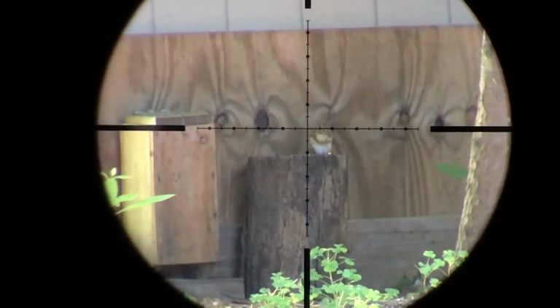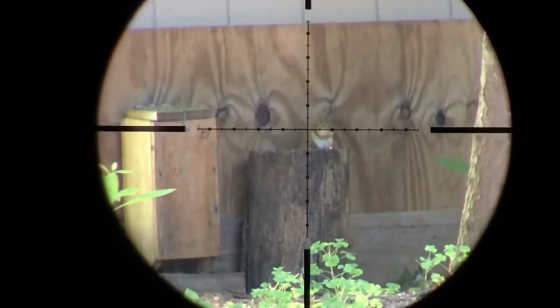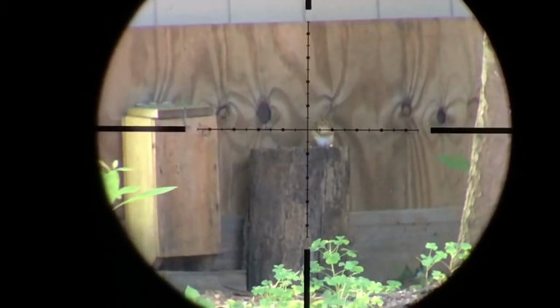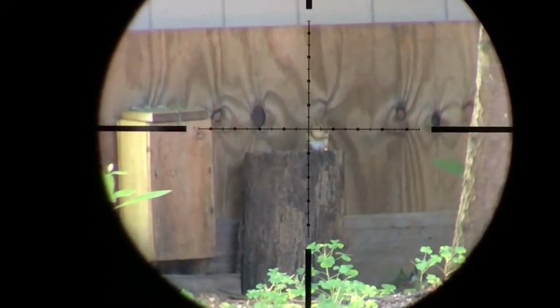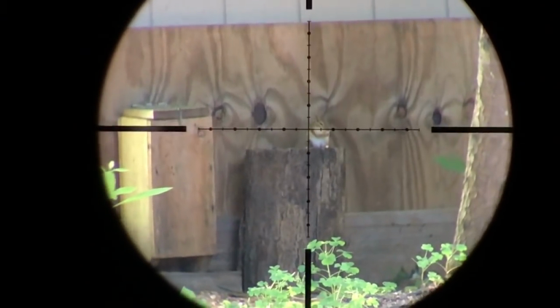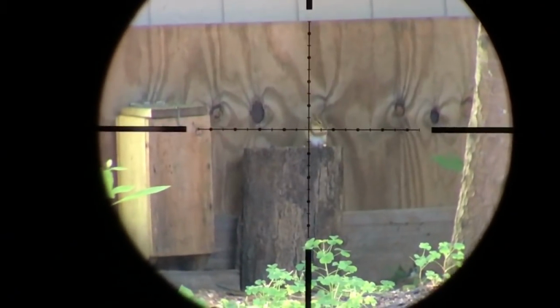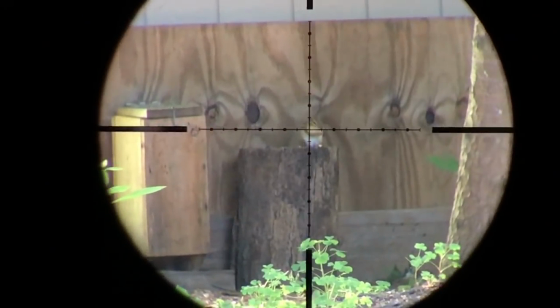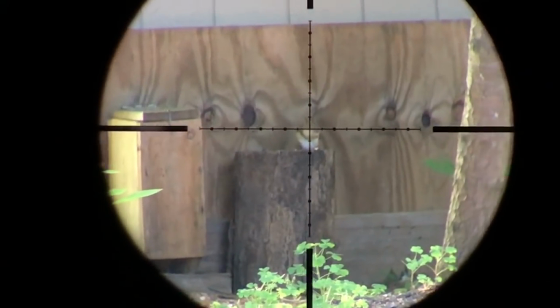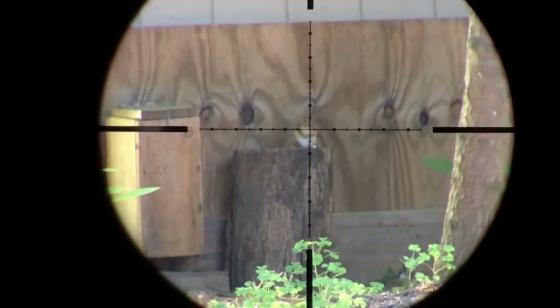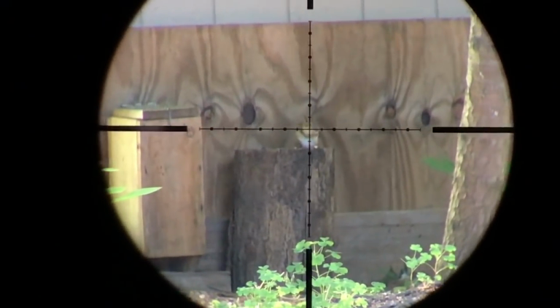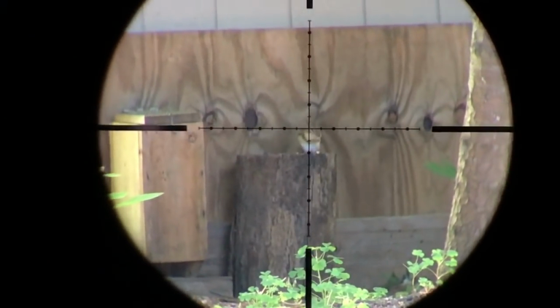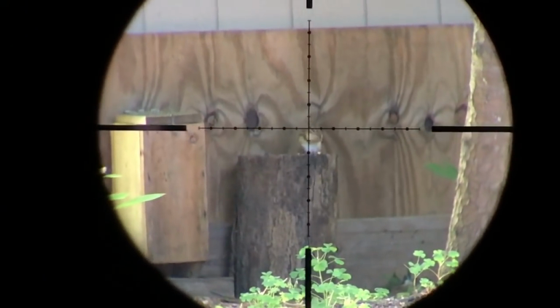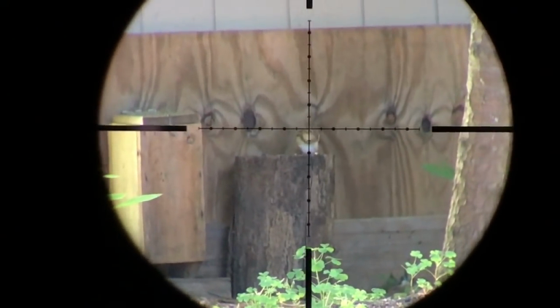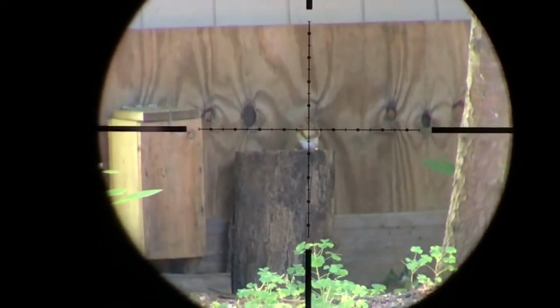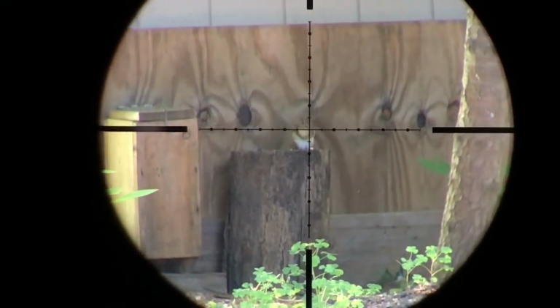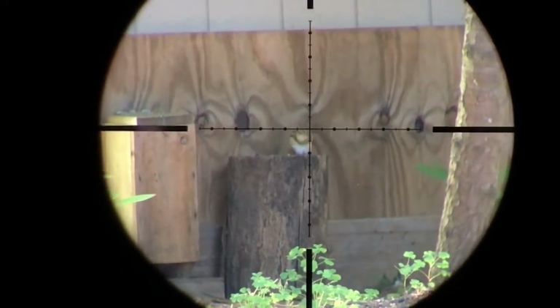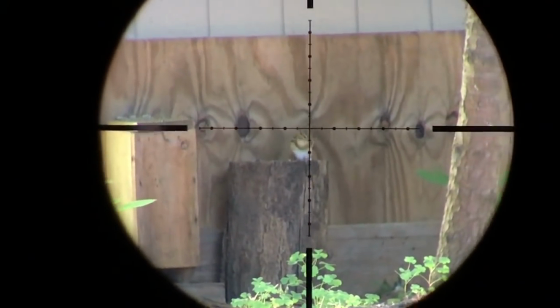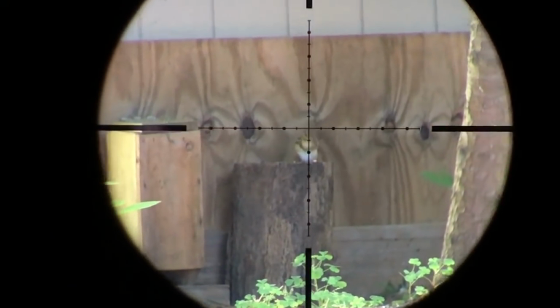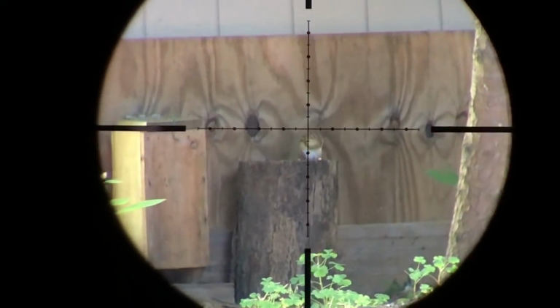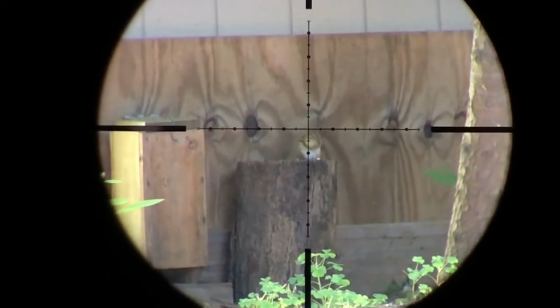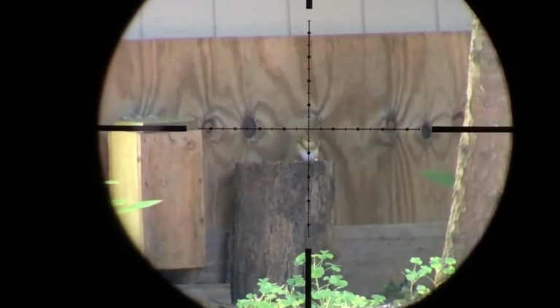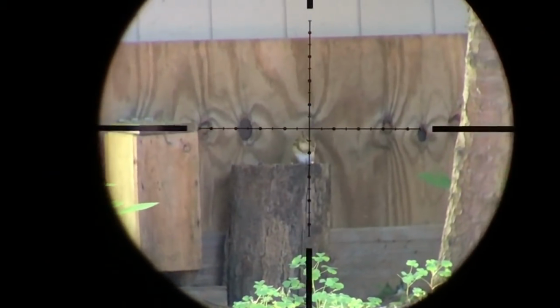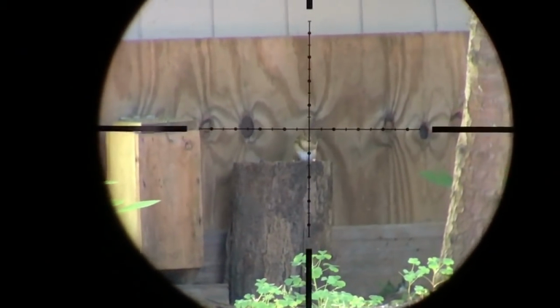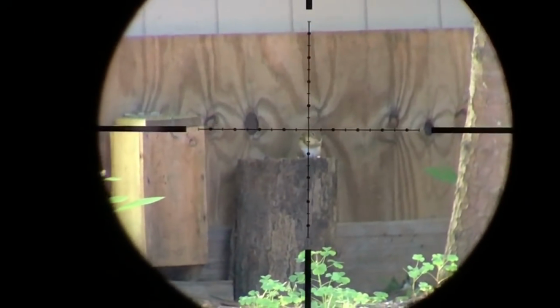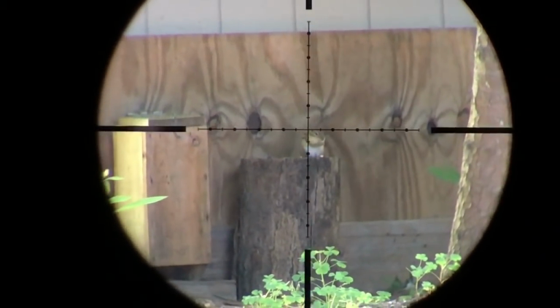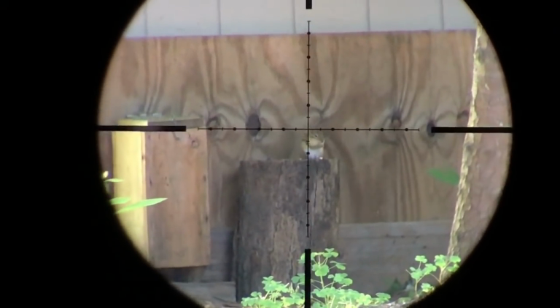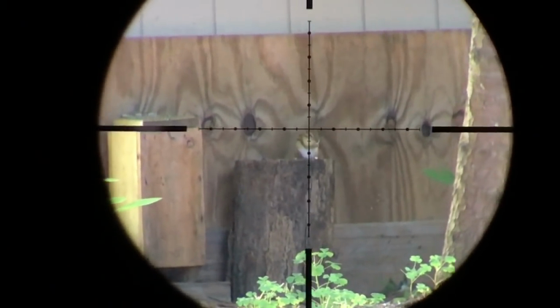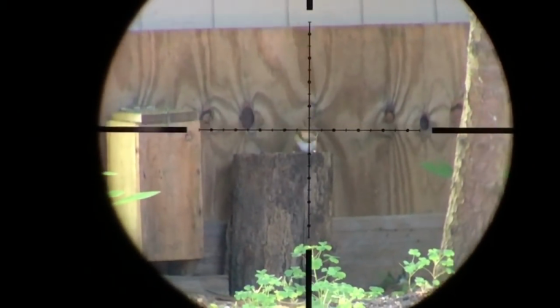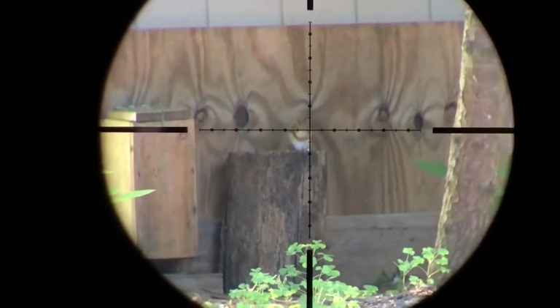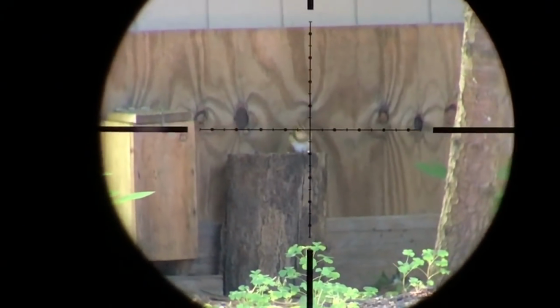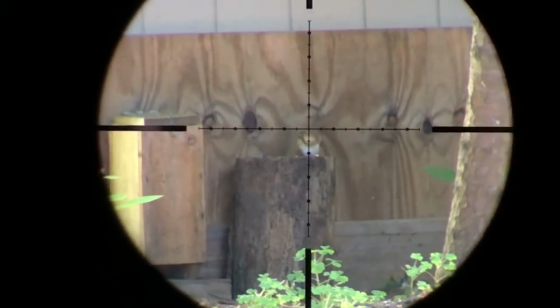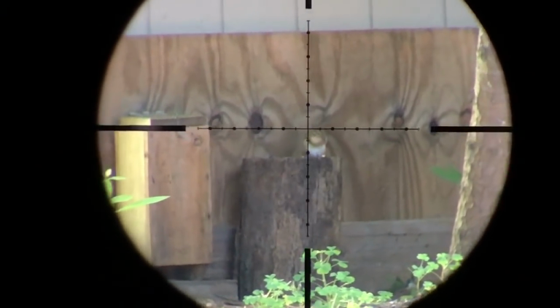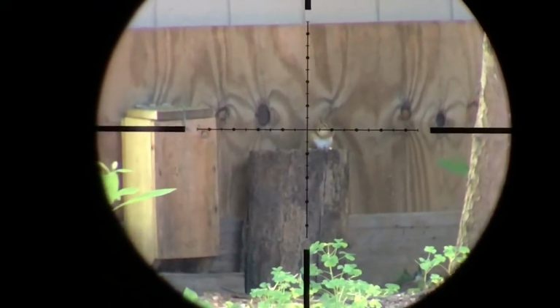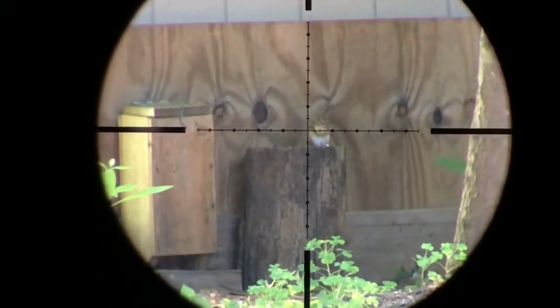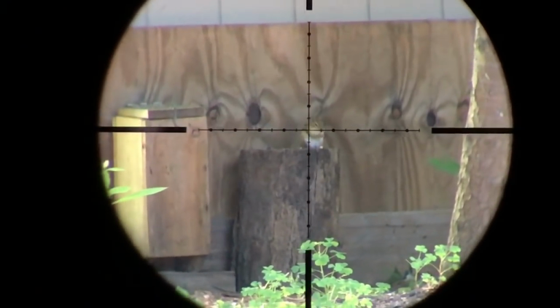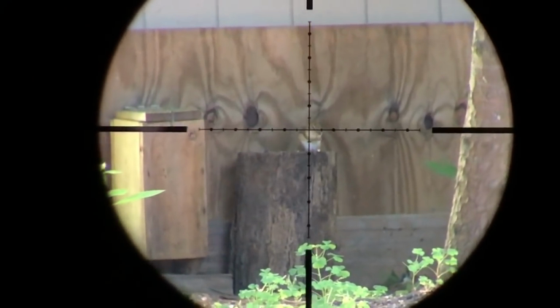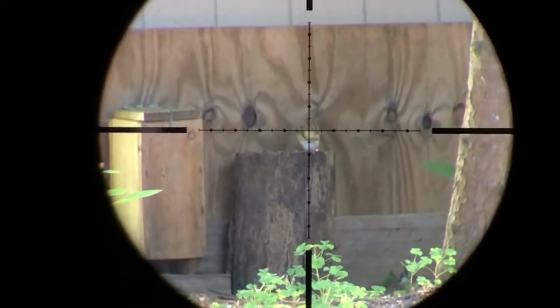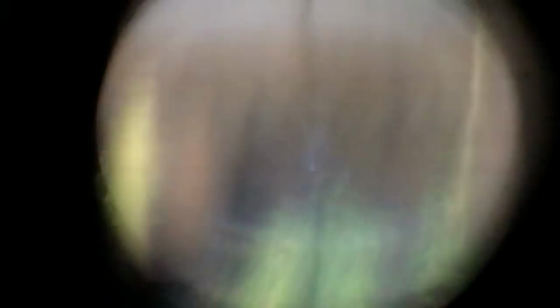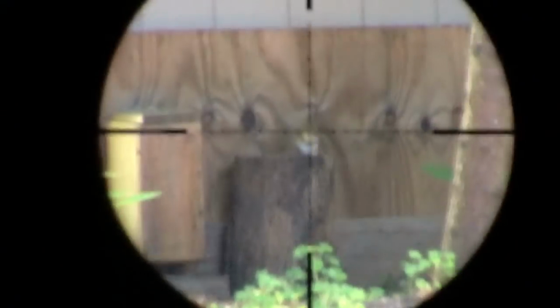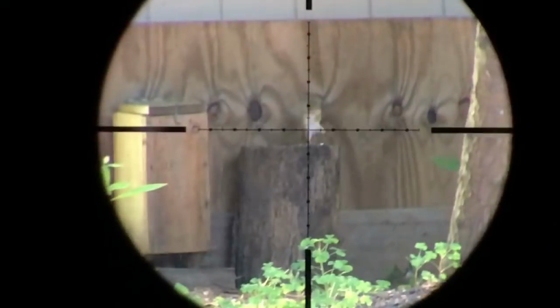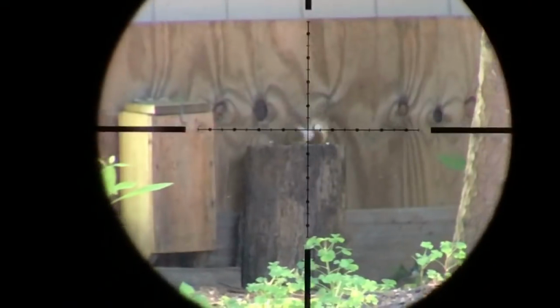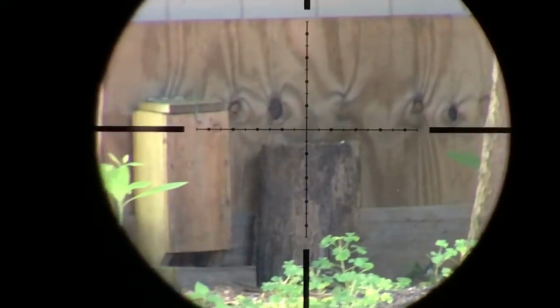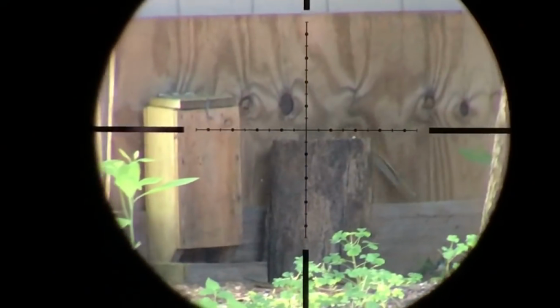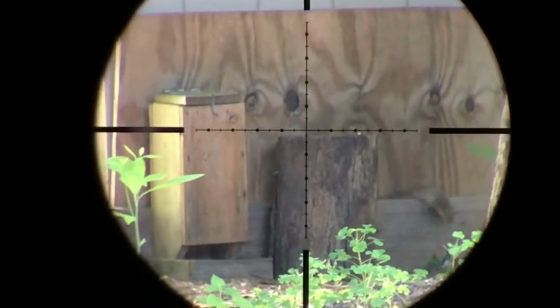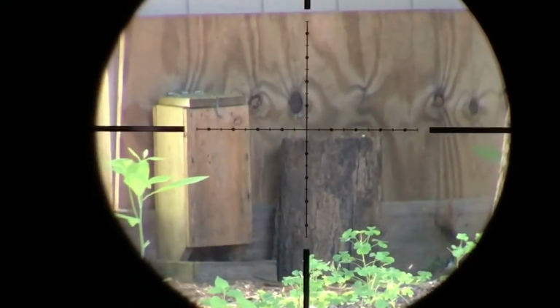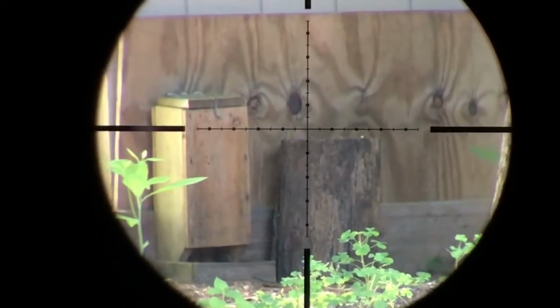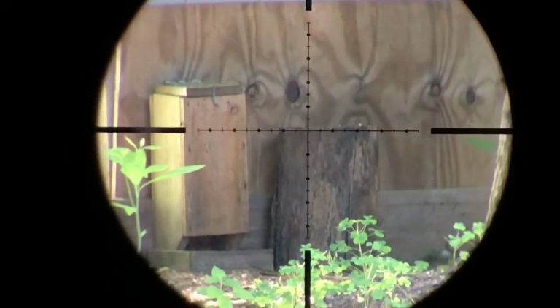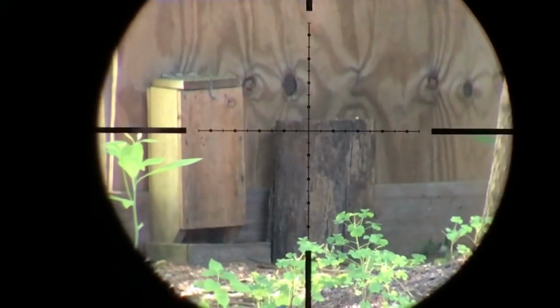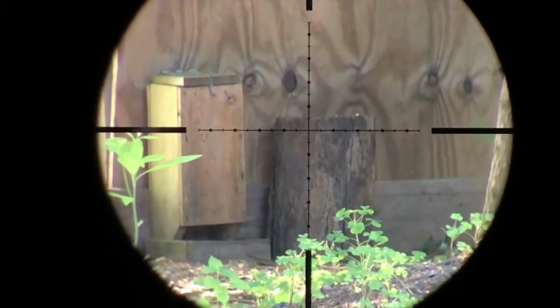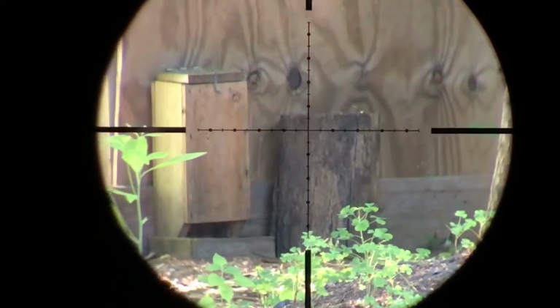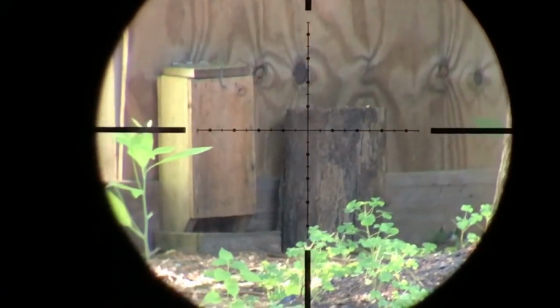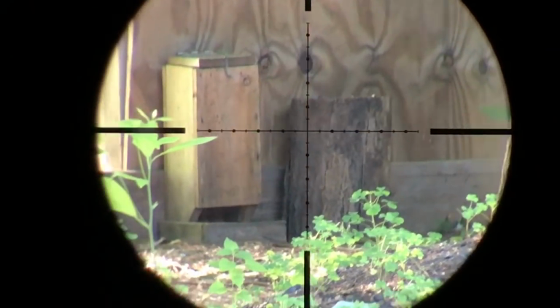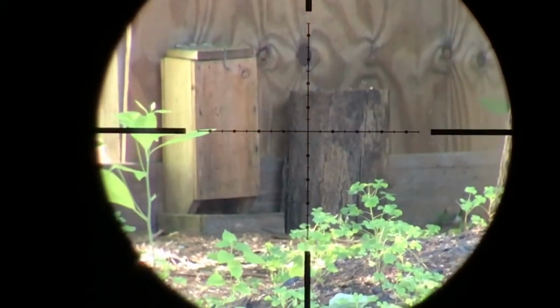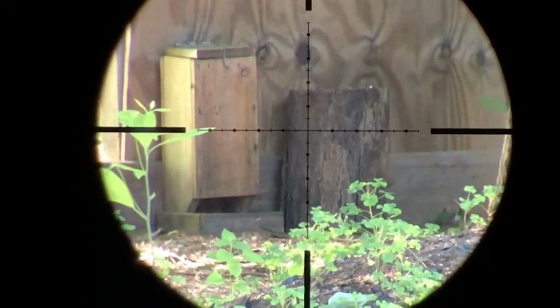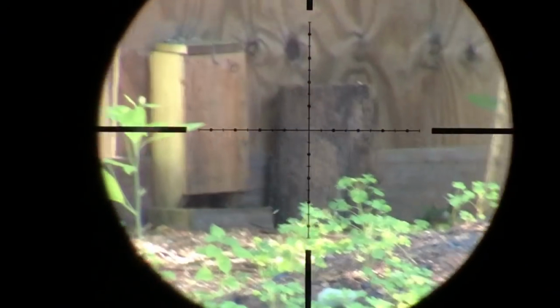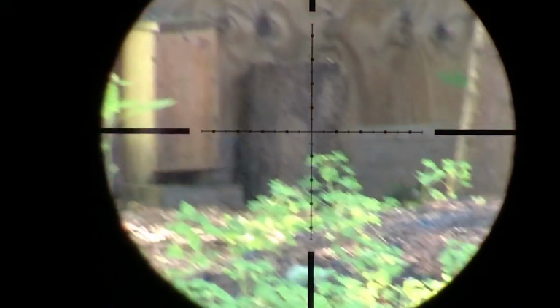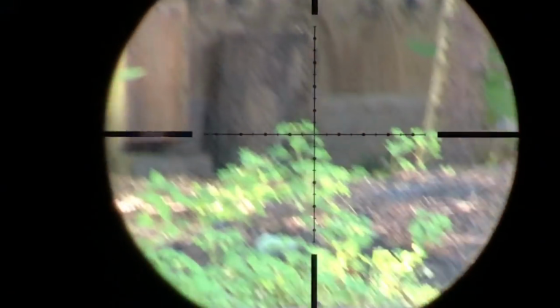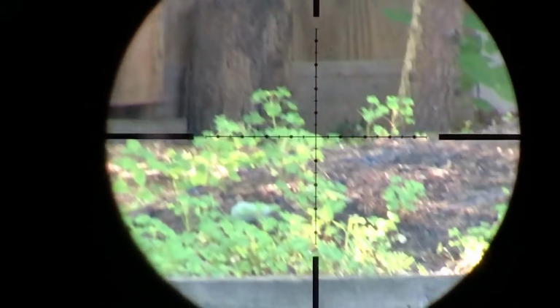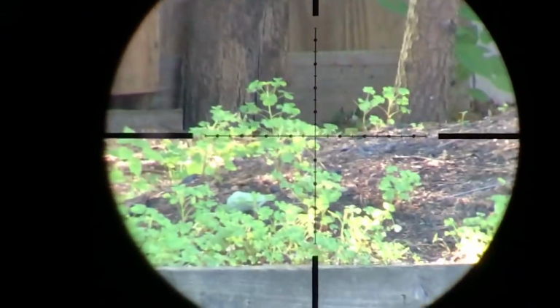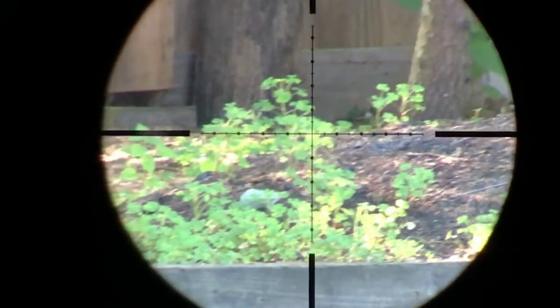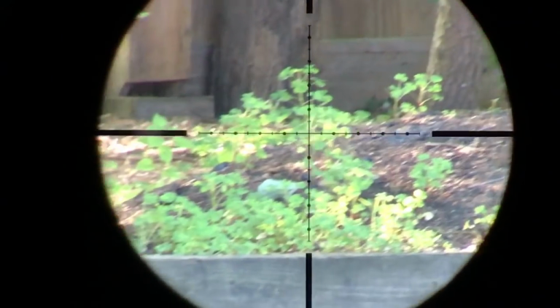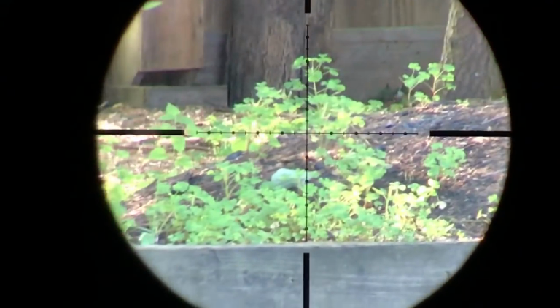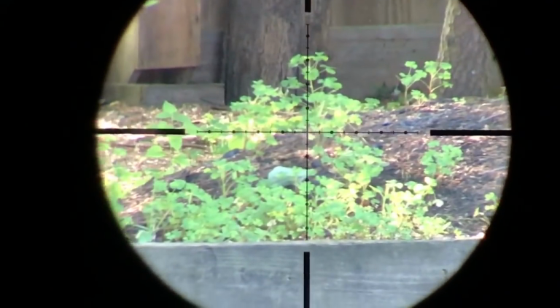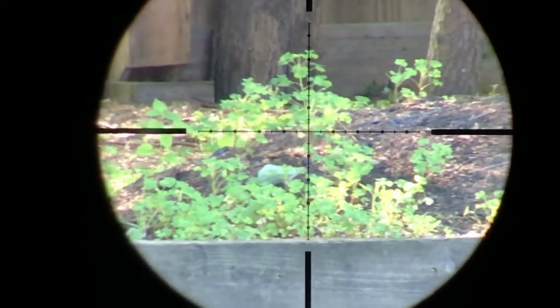This one came out before I had a chance to set up my shooting table and rest, so that's why it's a little wobbly. Still got the job done though.